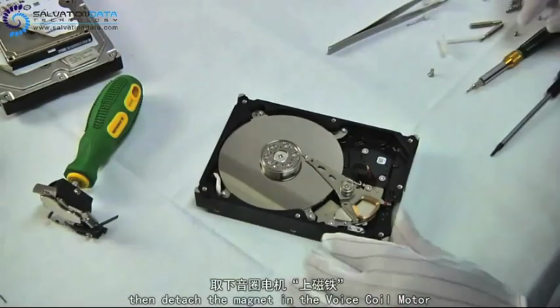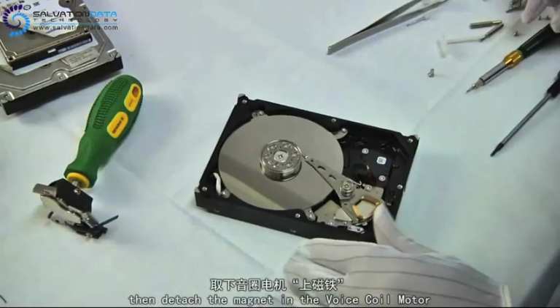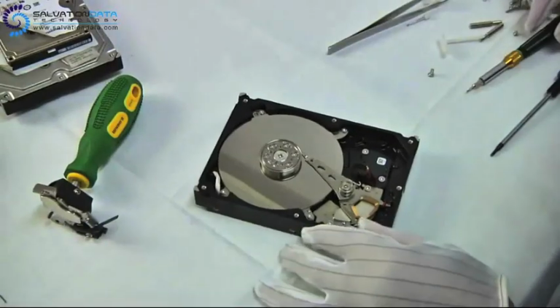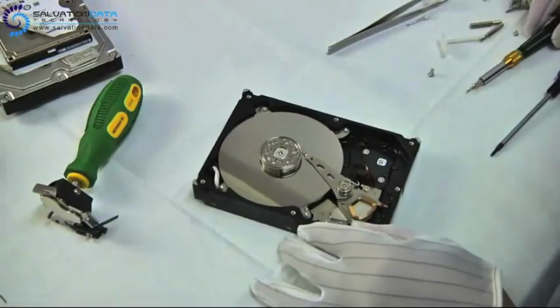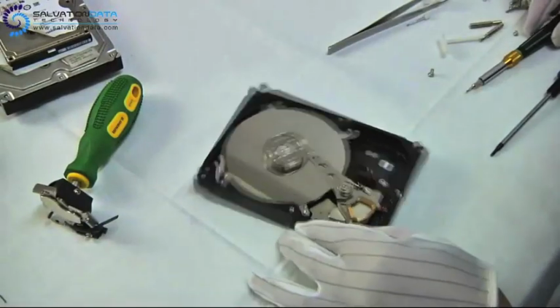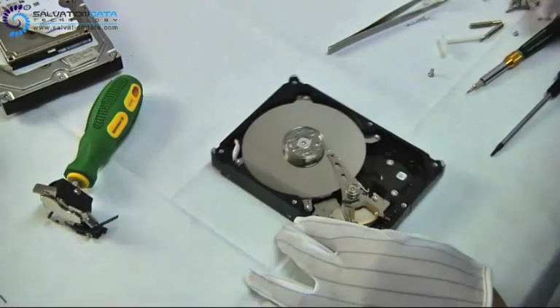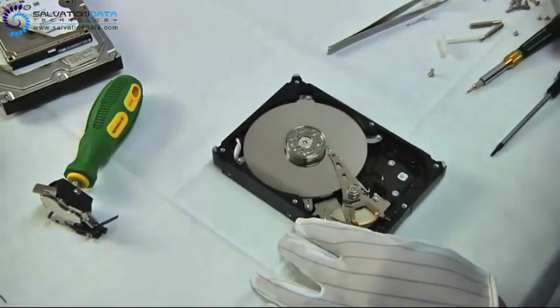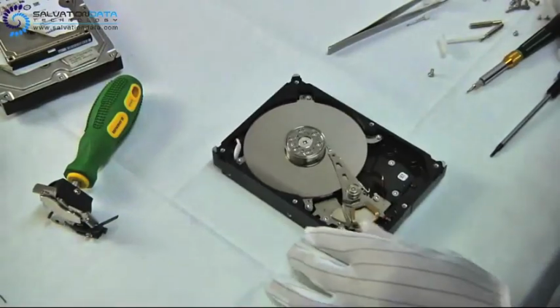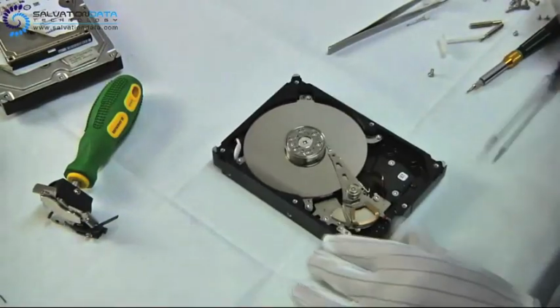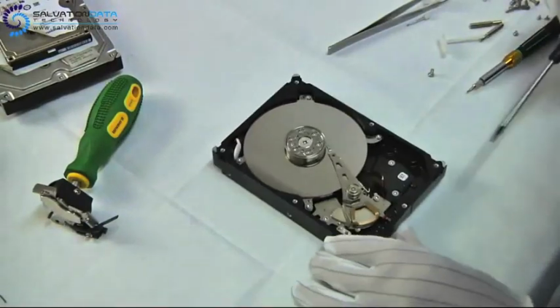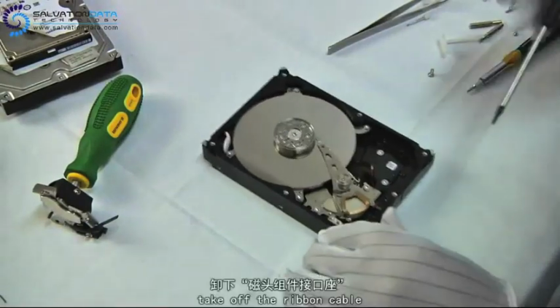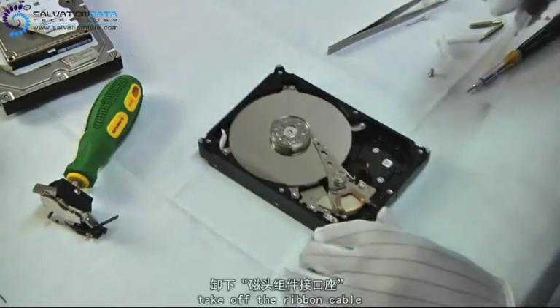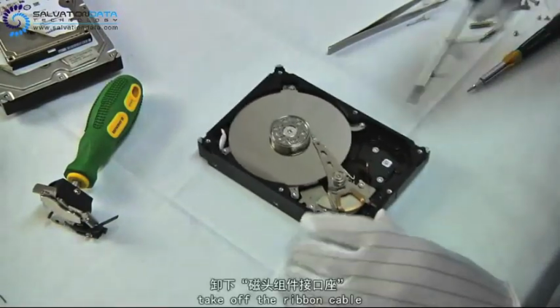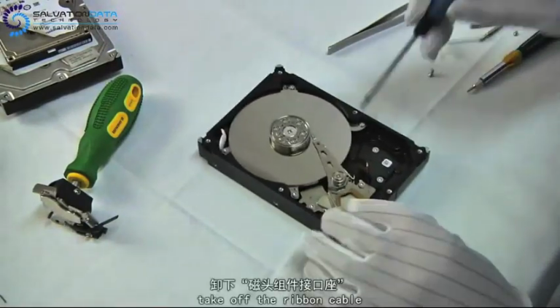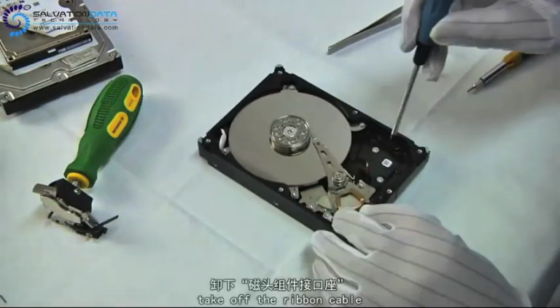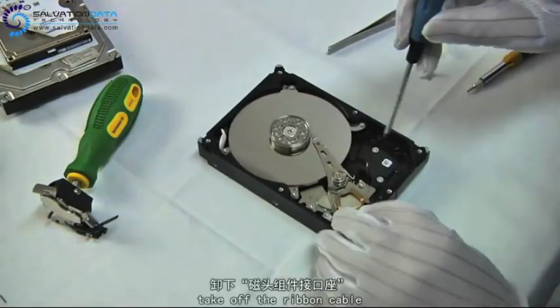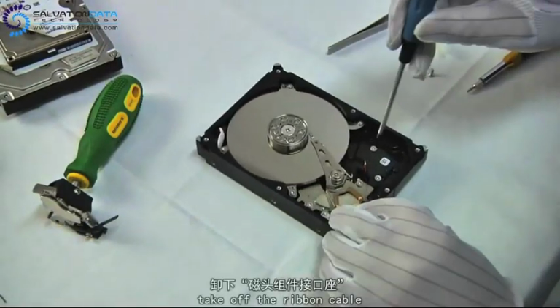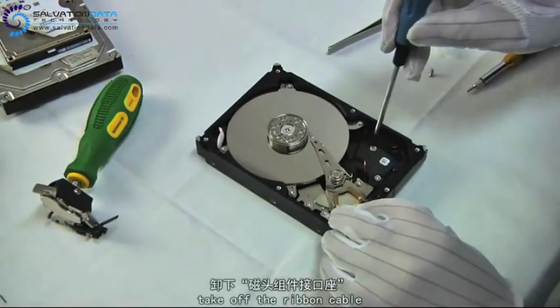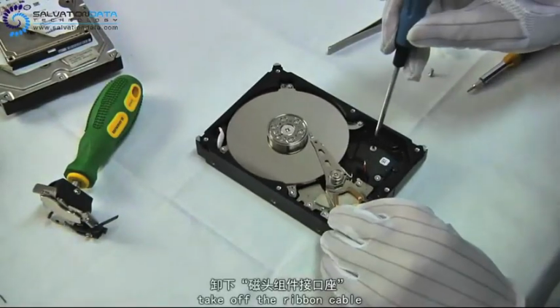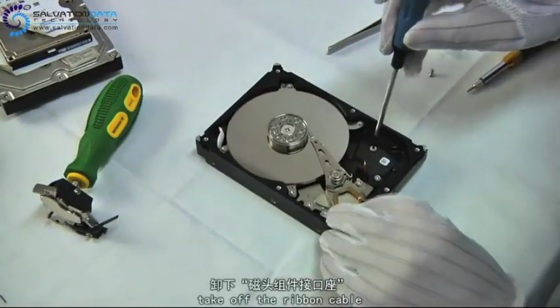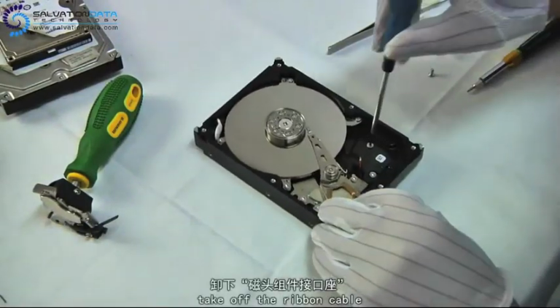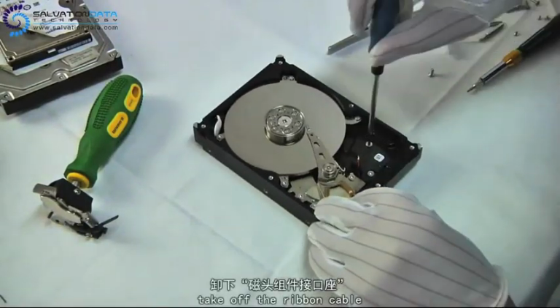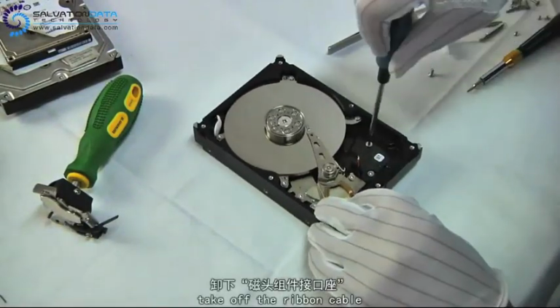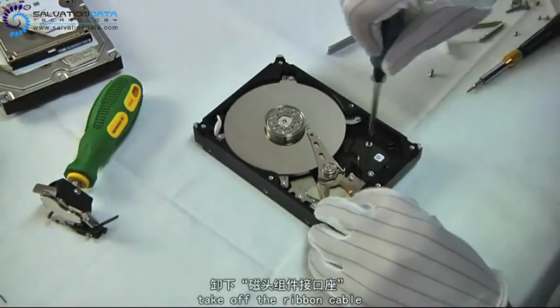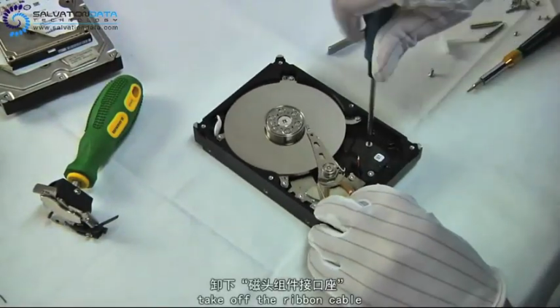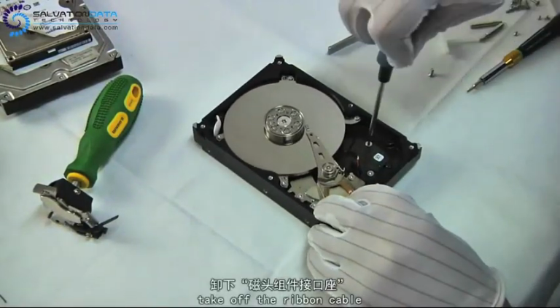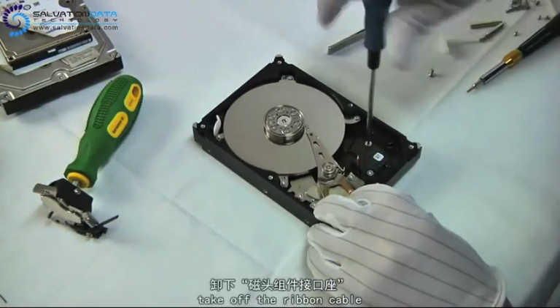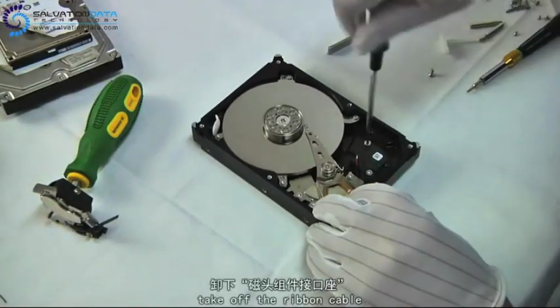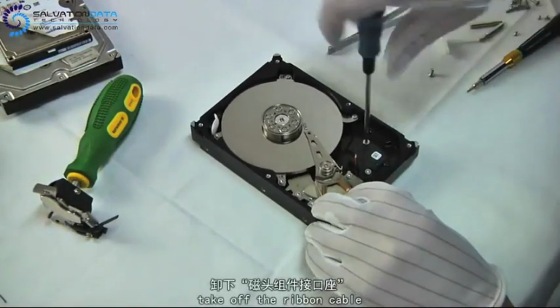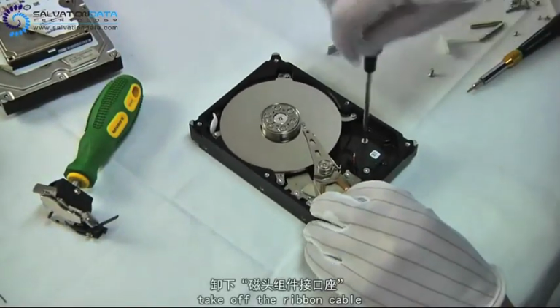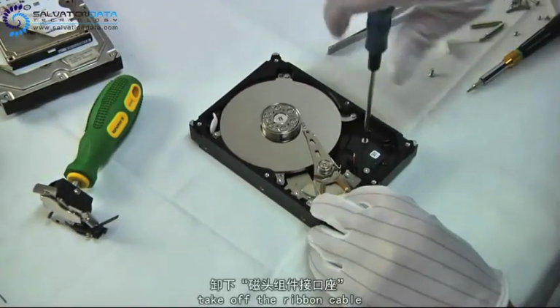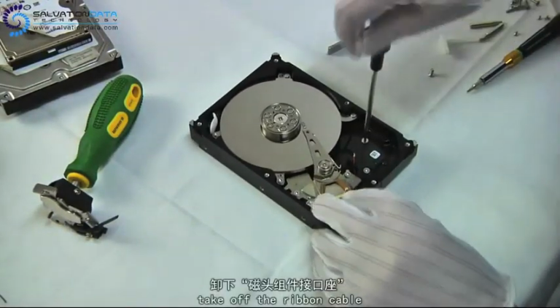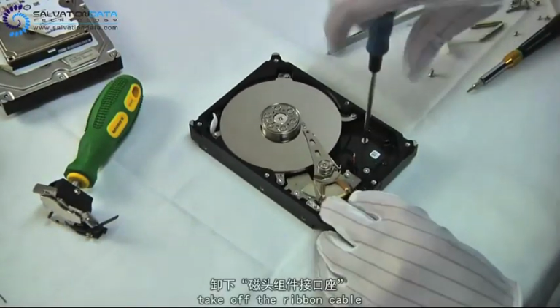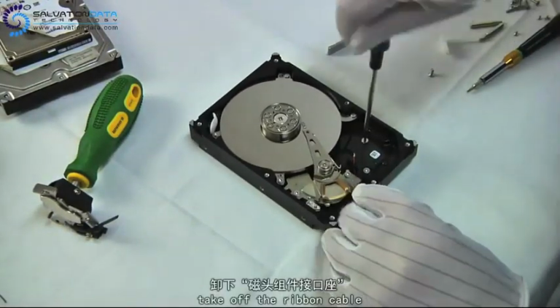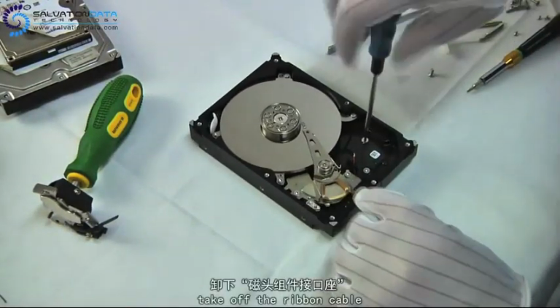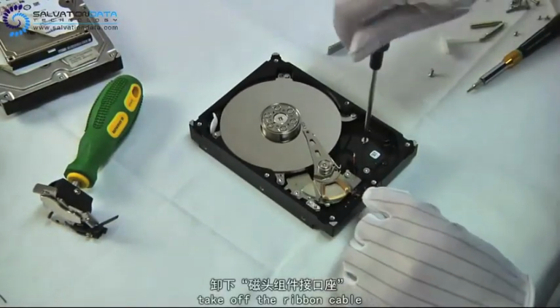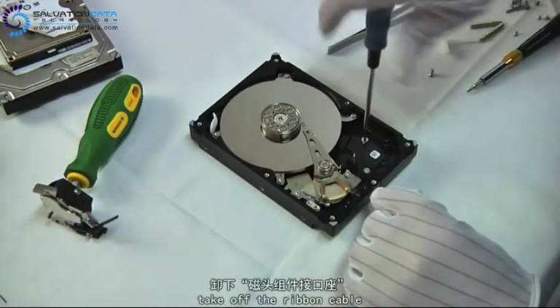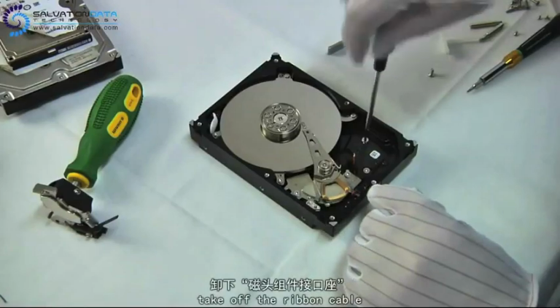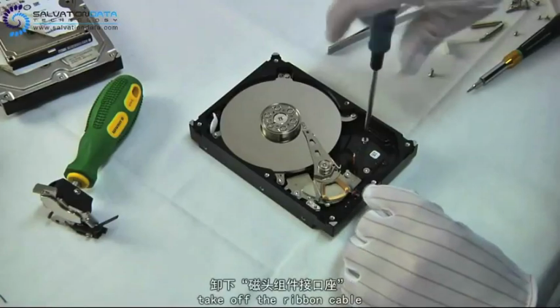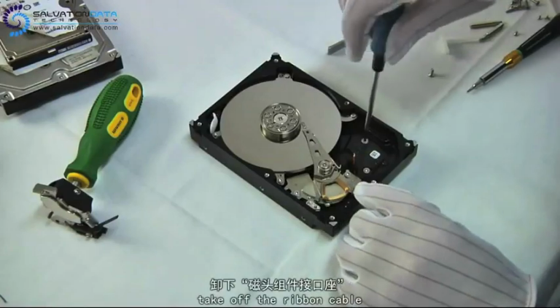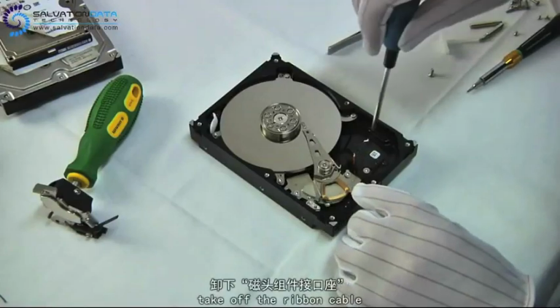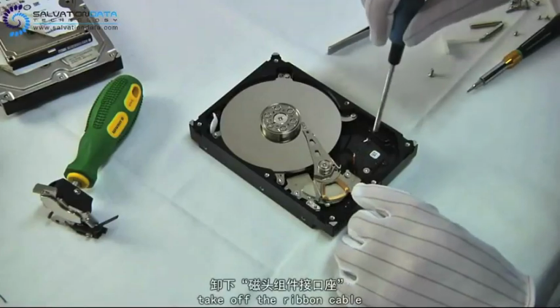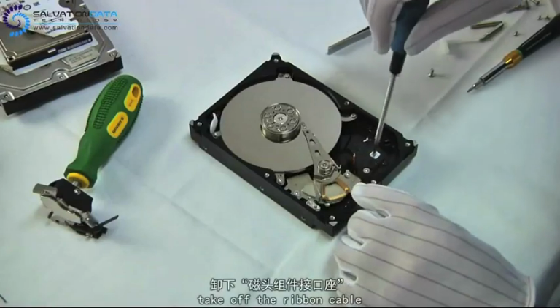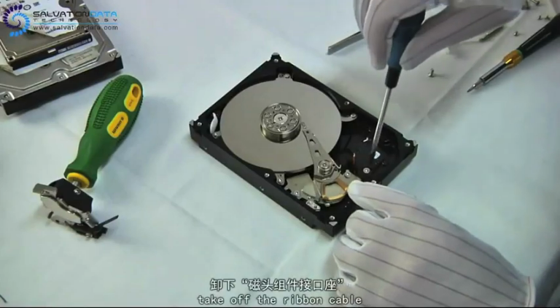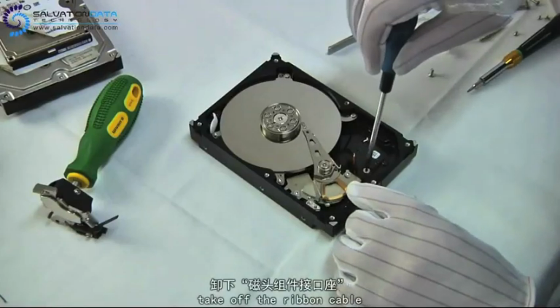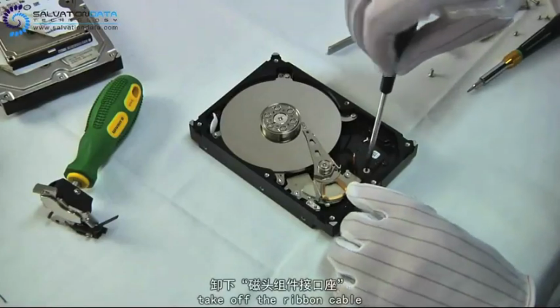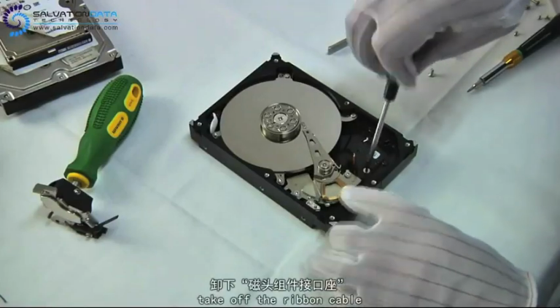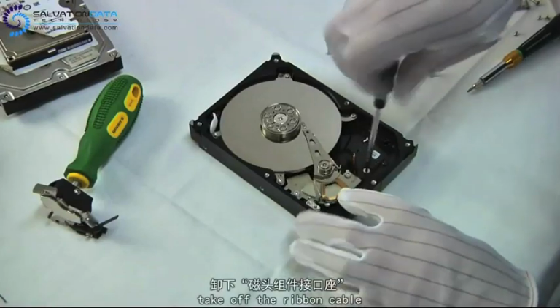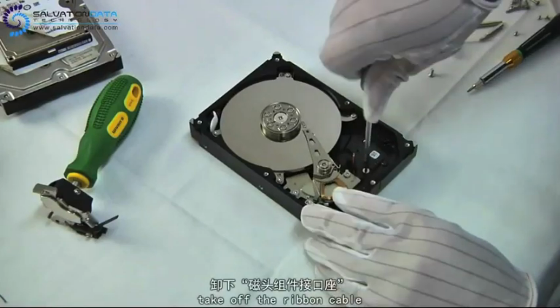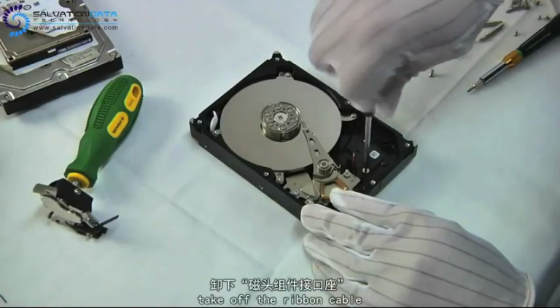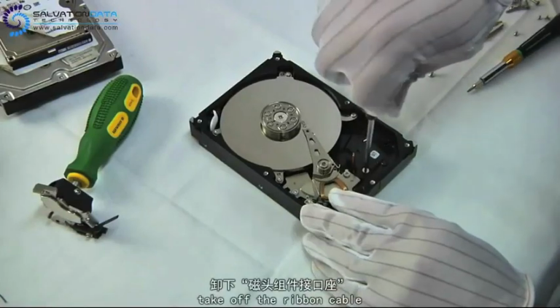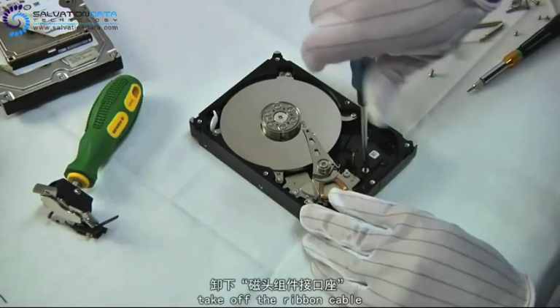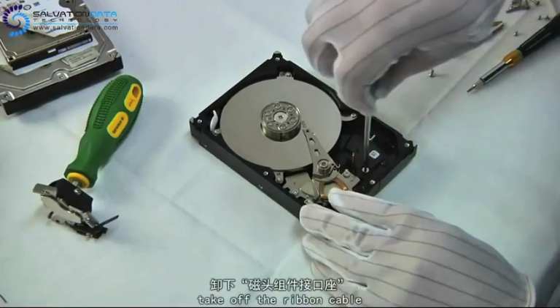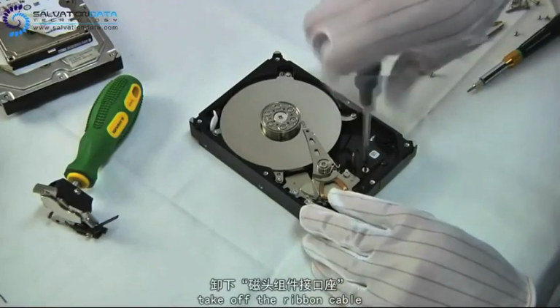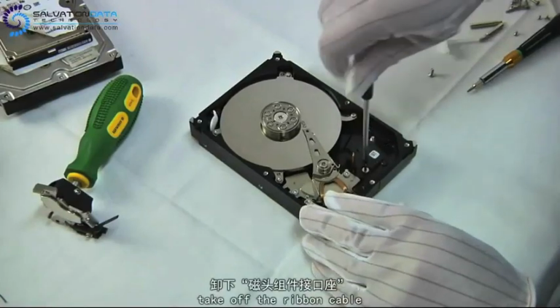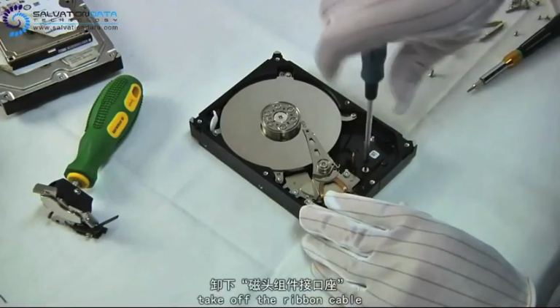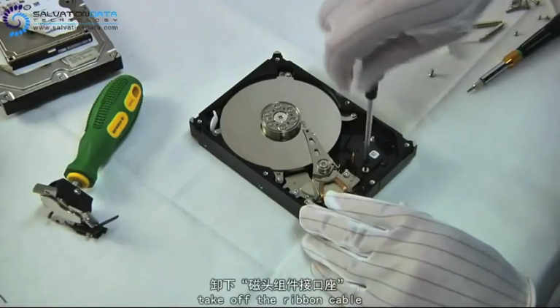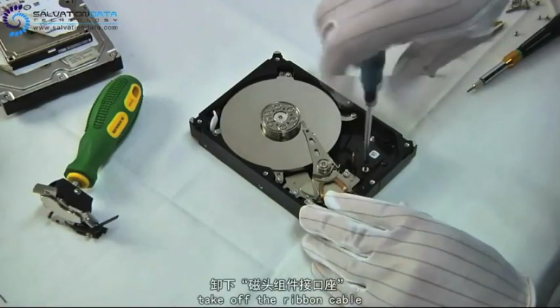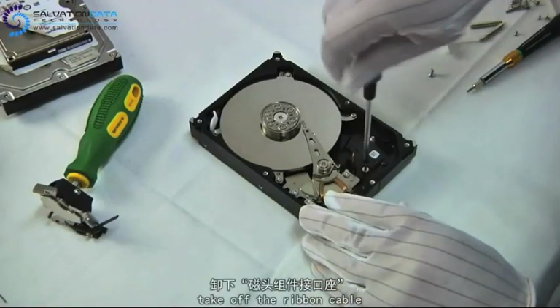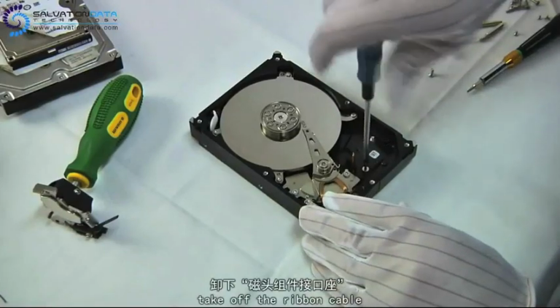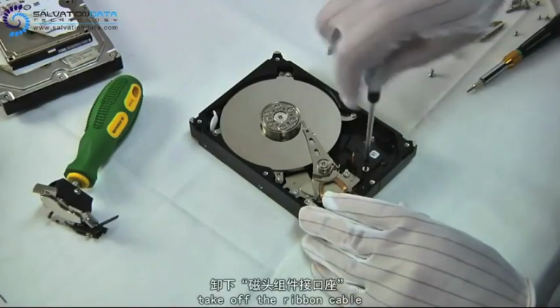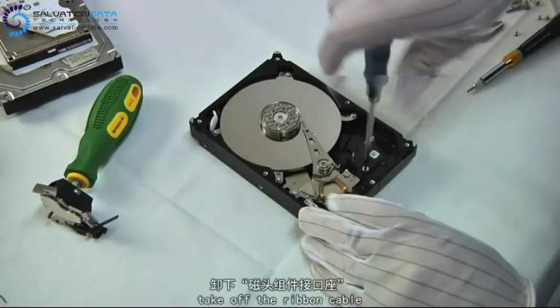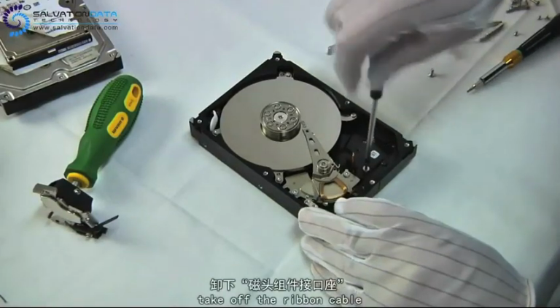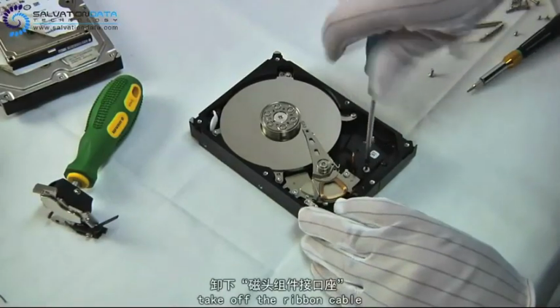Let's move to the ribbon cable area, which has to be removed because we need to make room for our head comb.